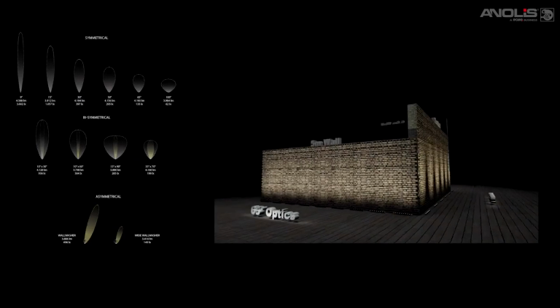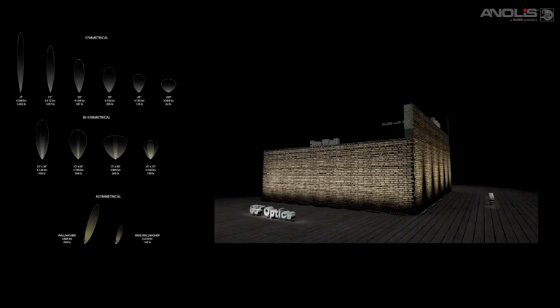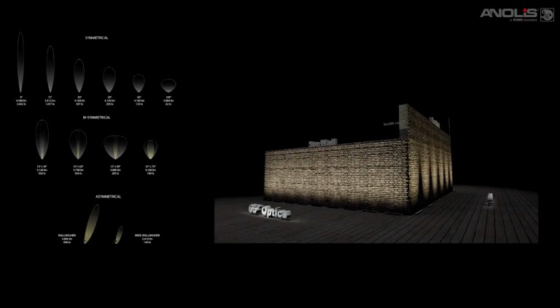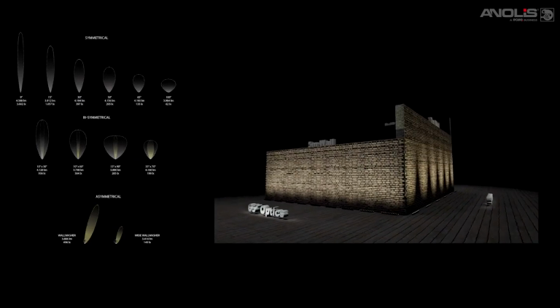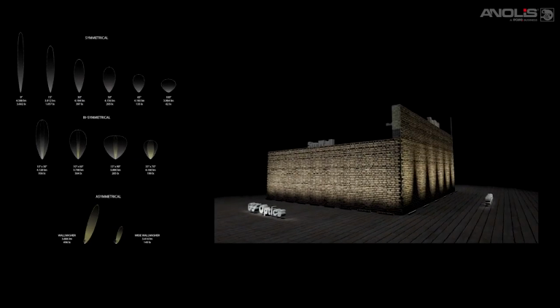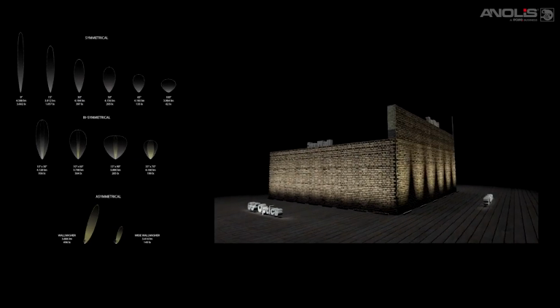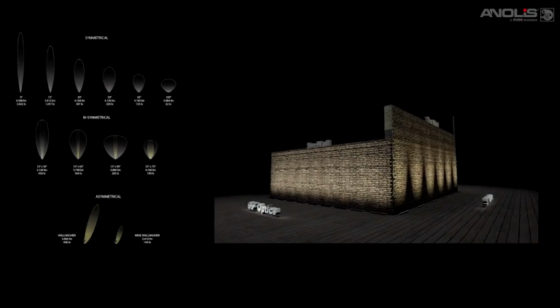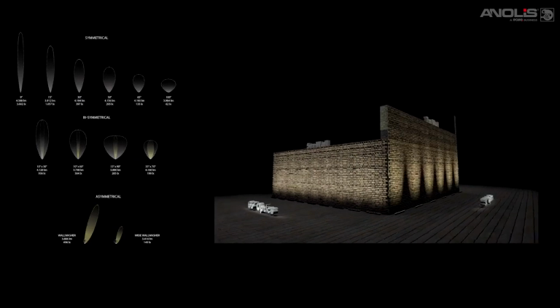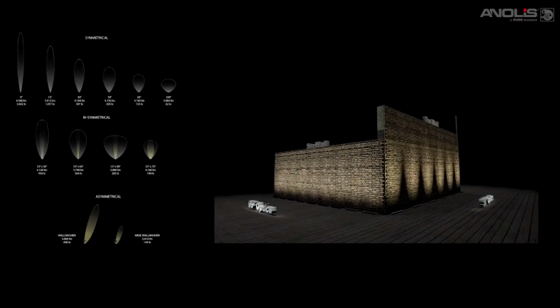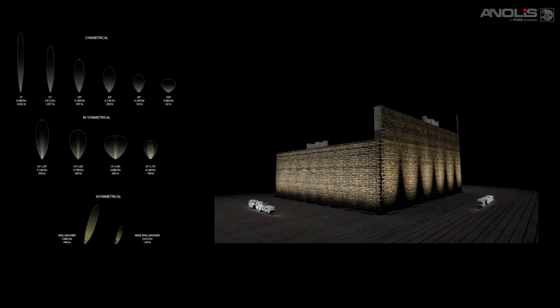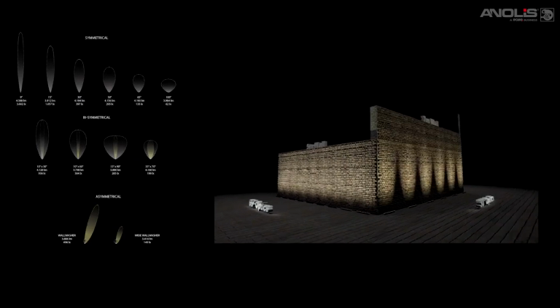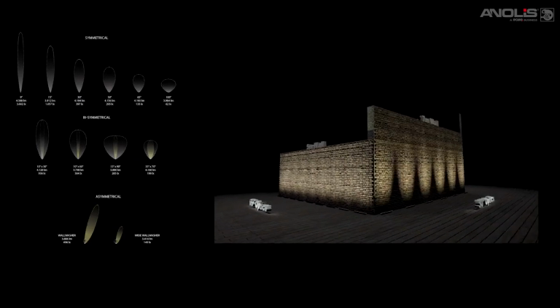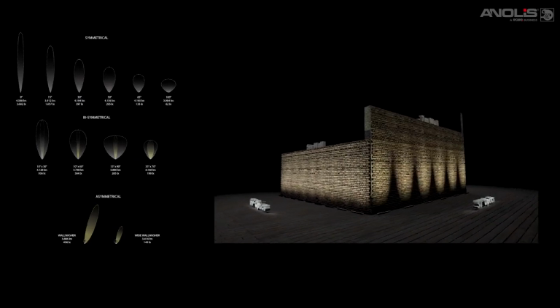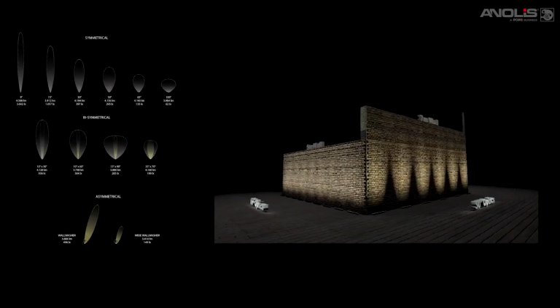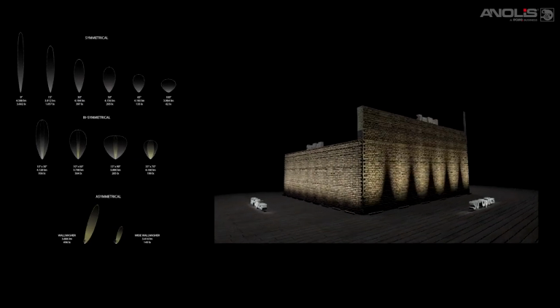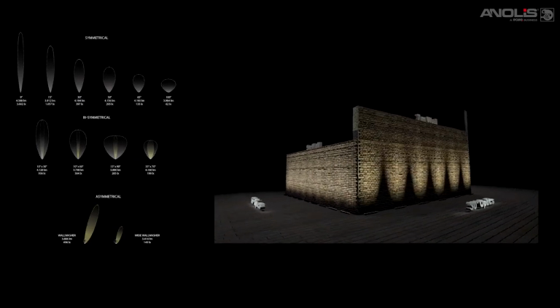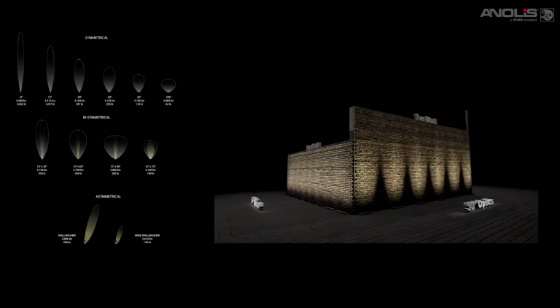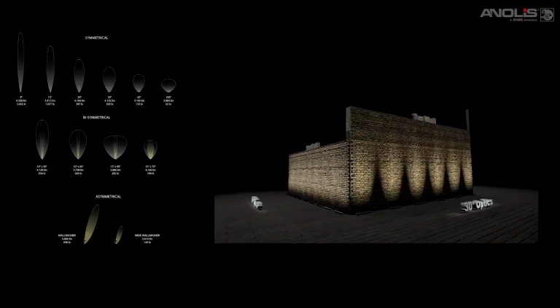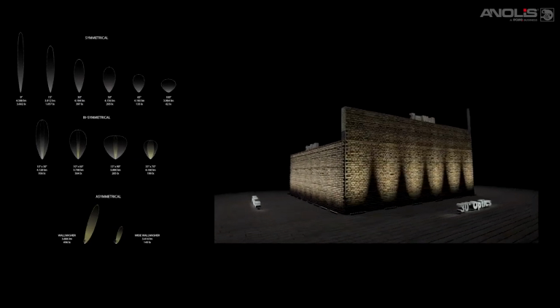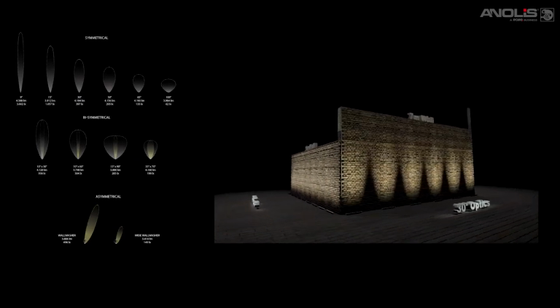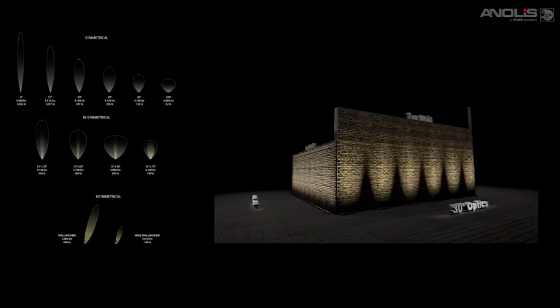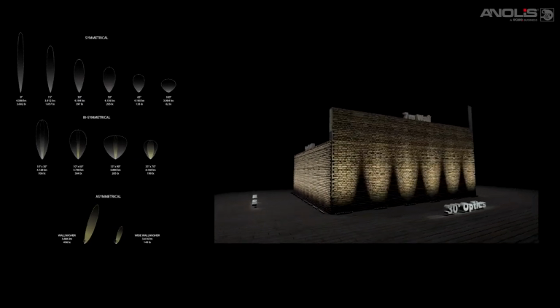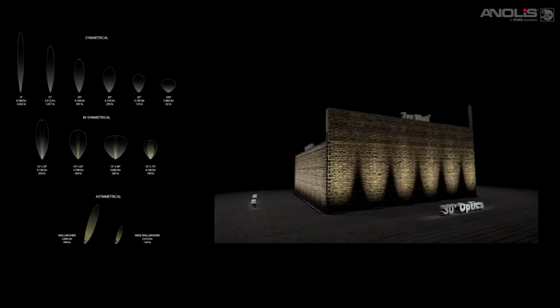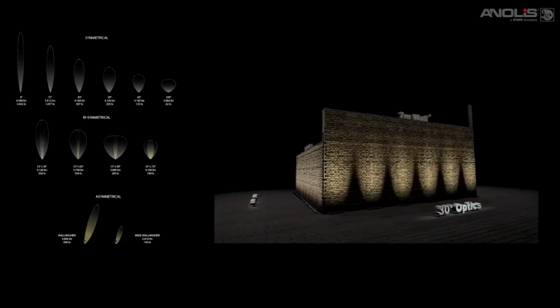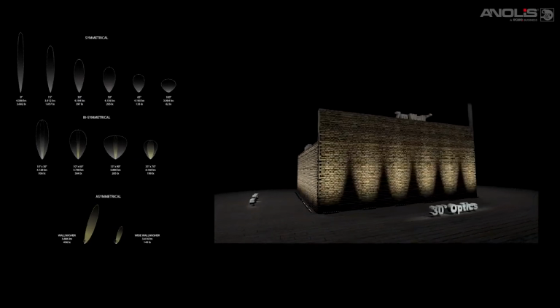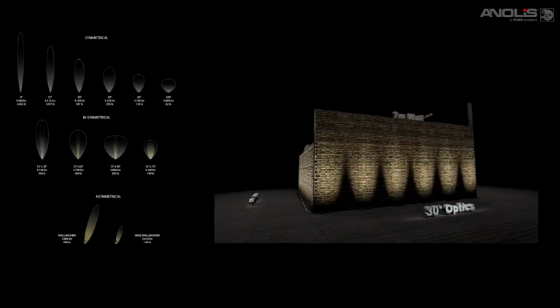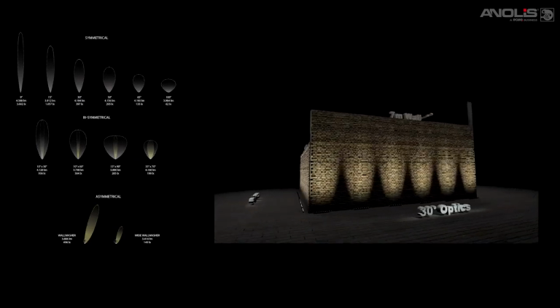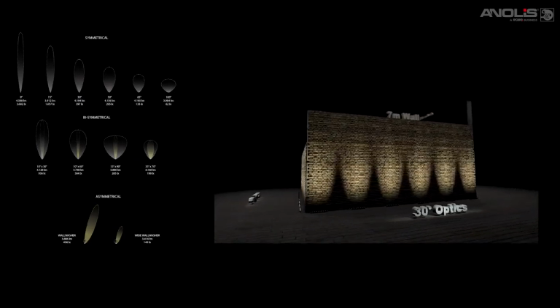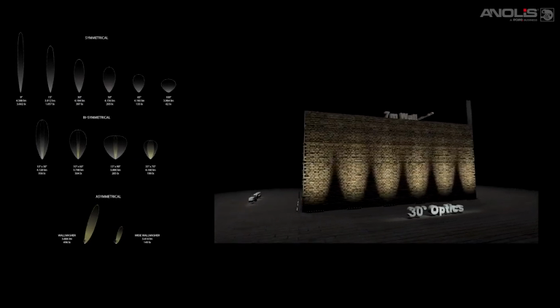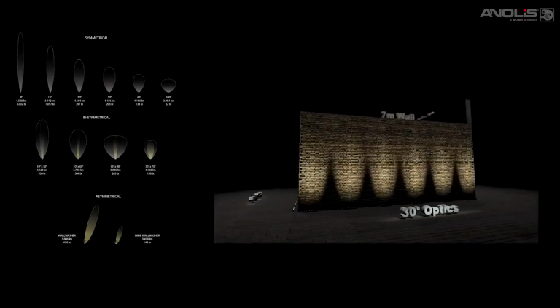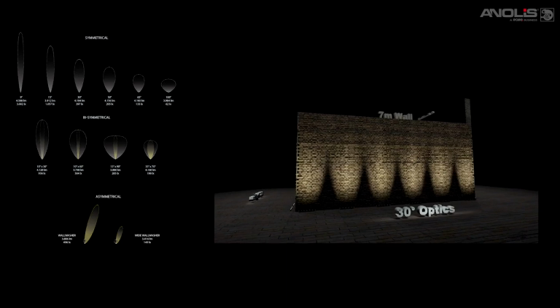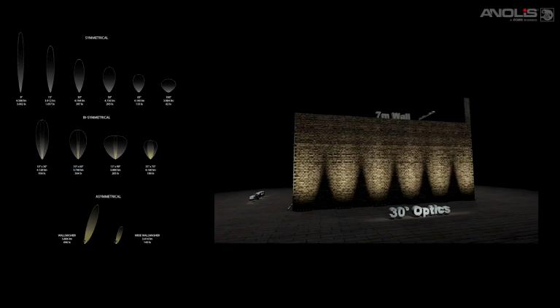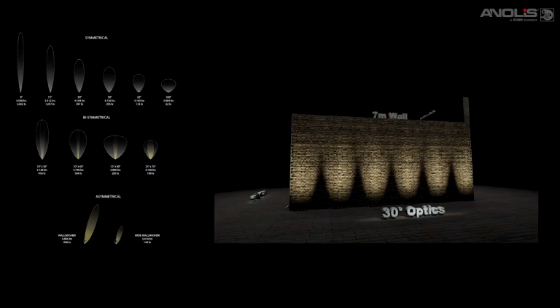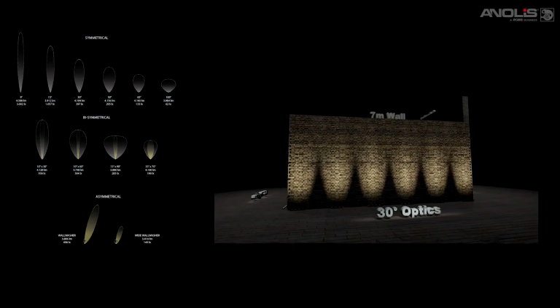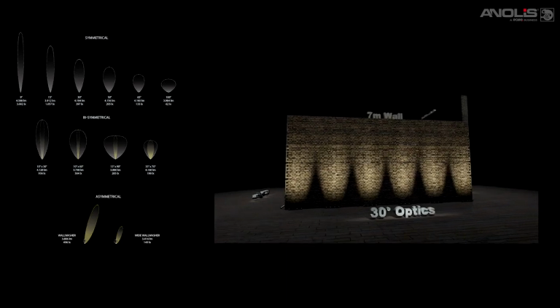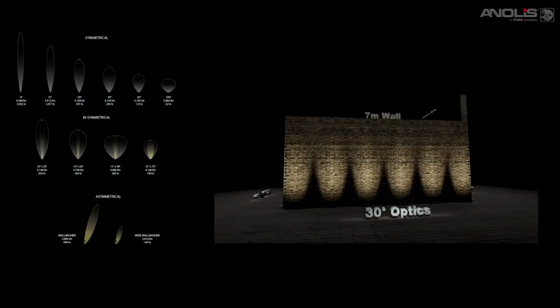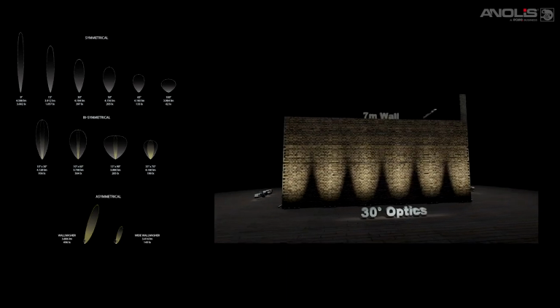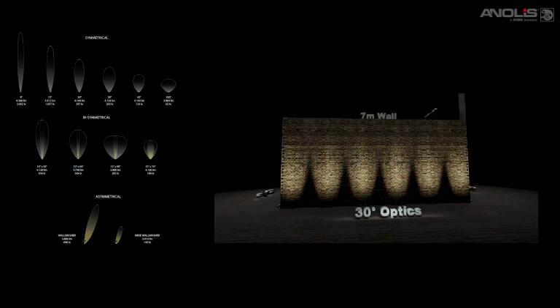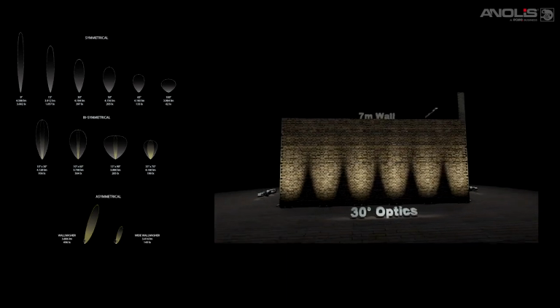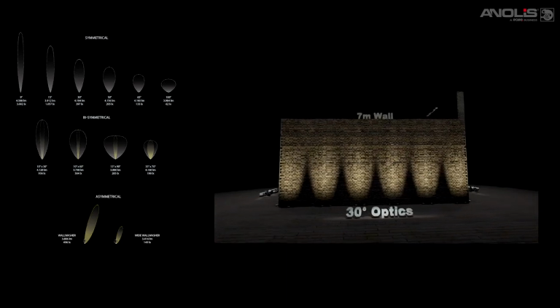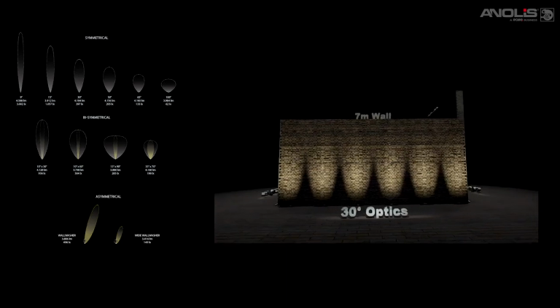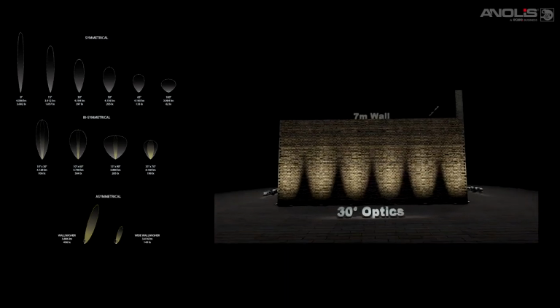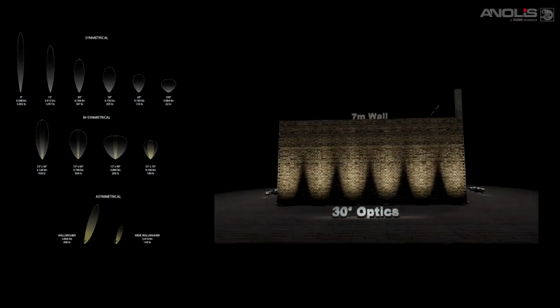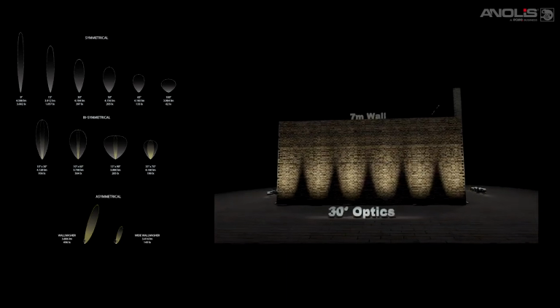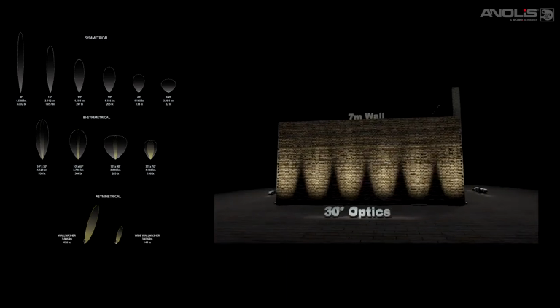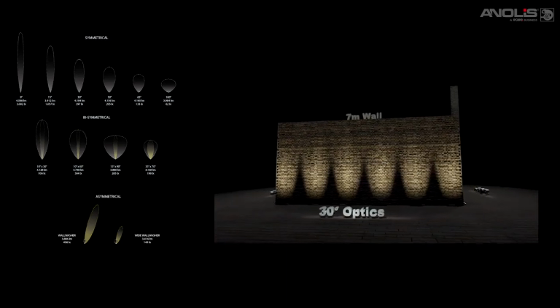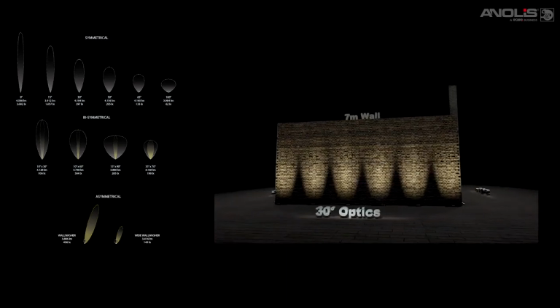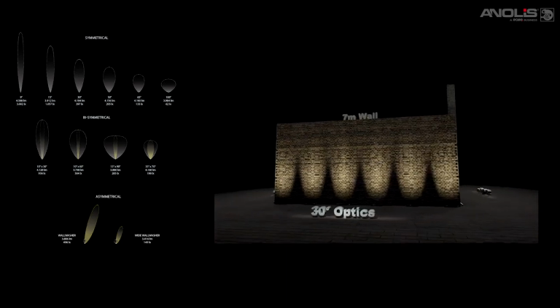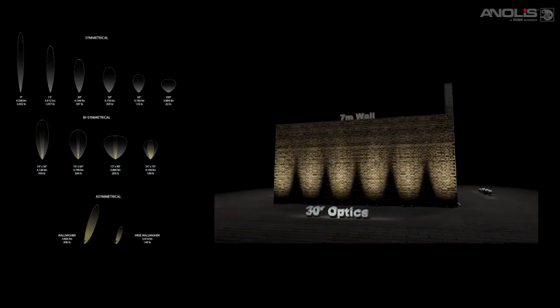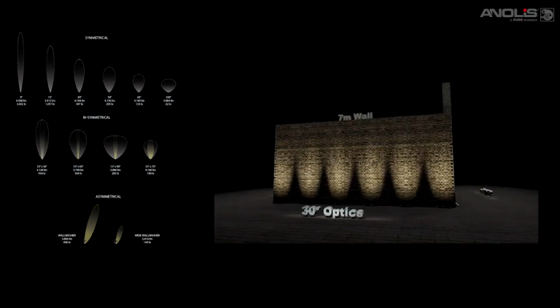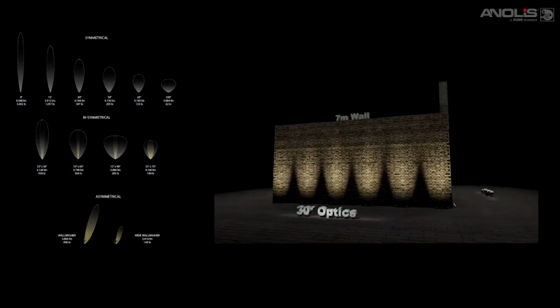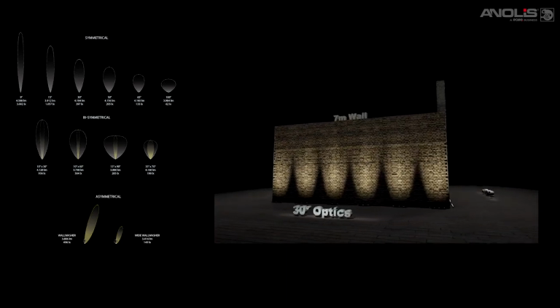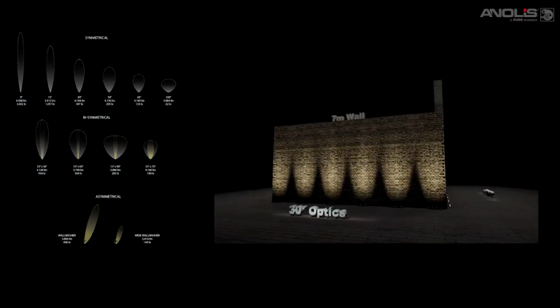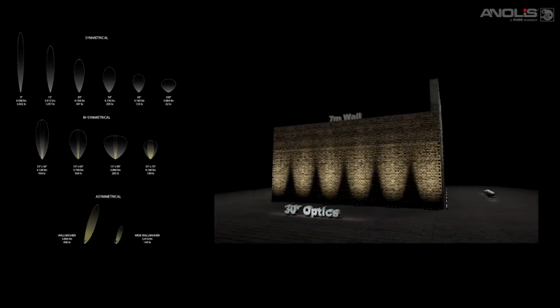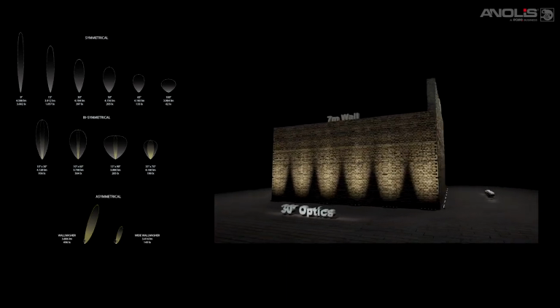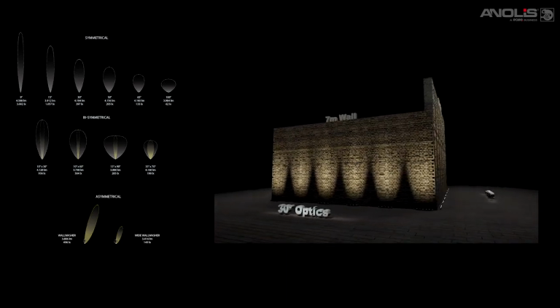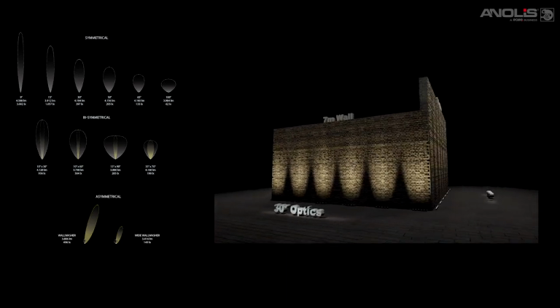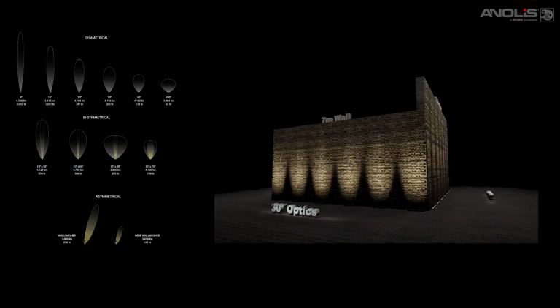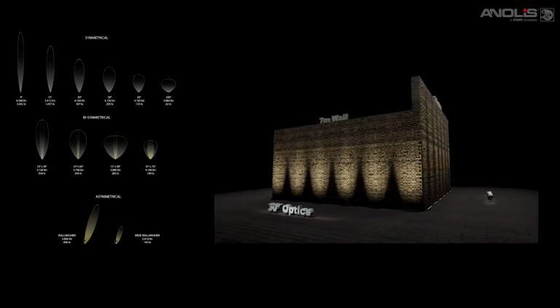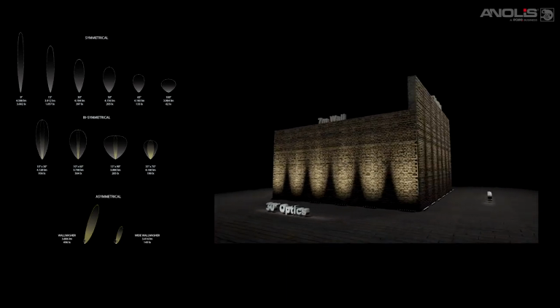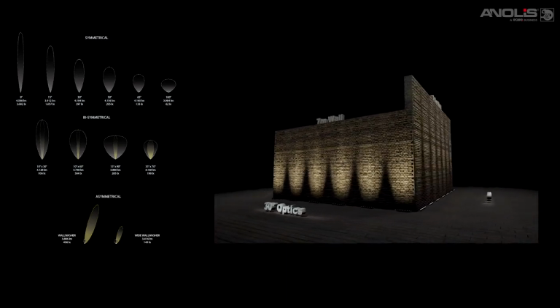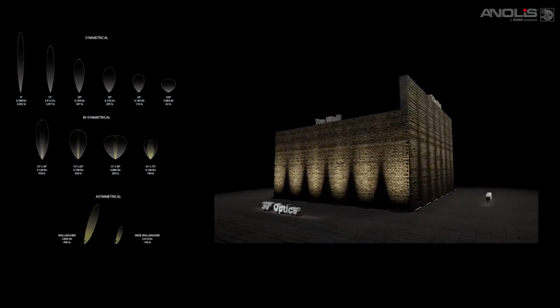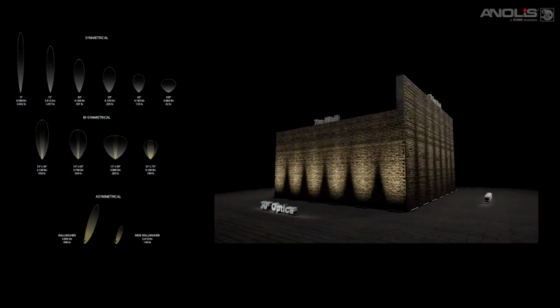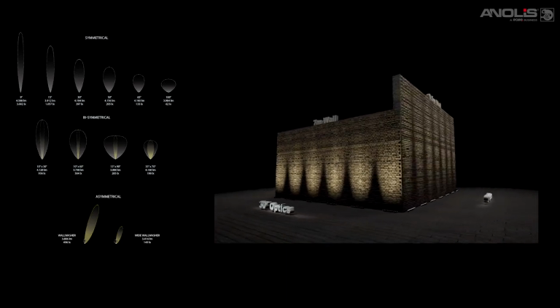M&Air has multiple optical and model variants including symmetrical, bisymmetrical and wall washer beam angles.